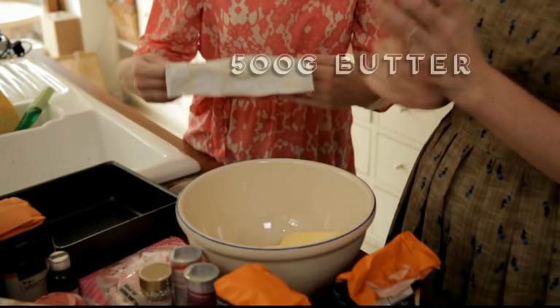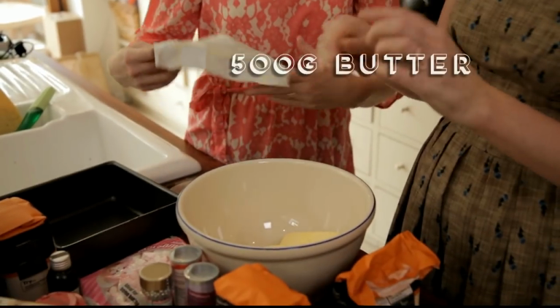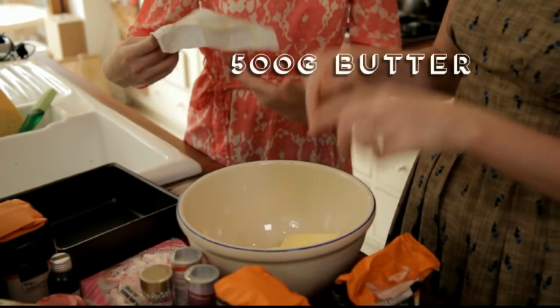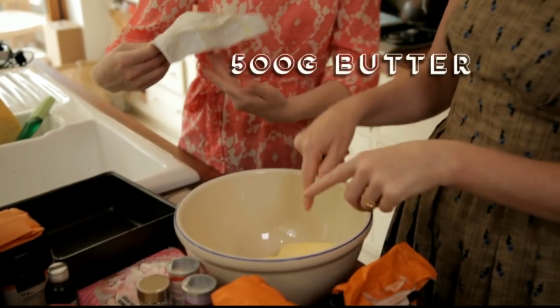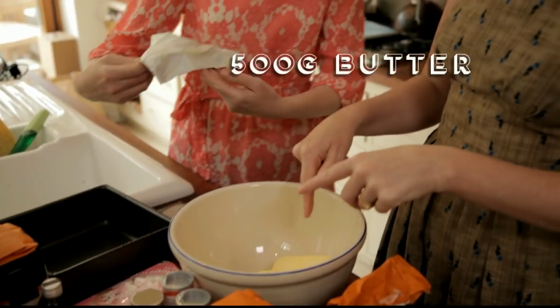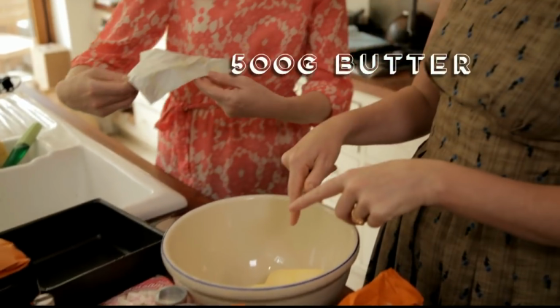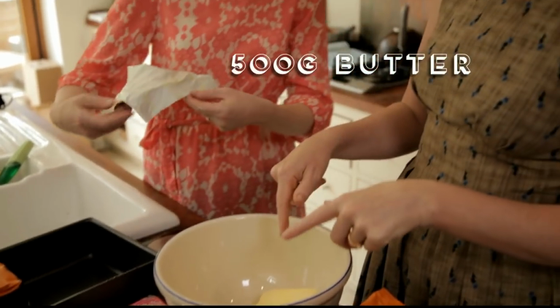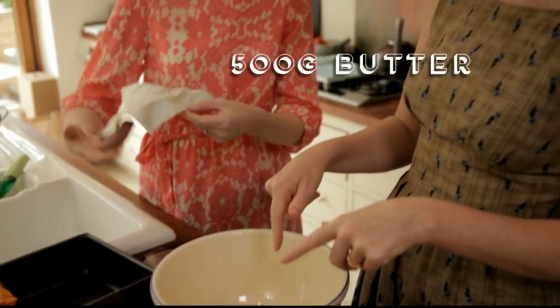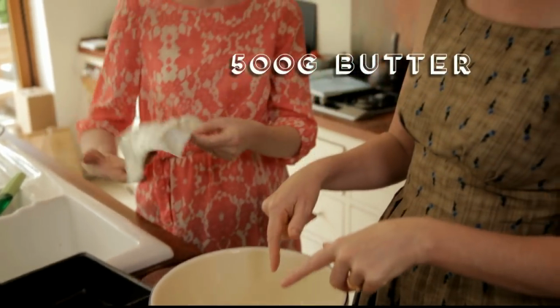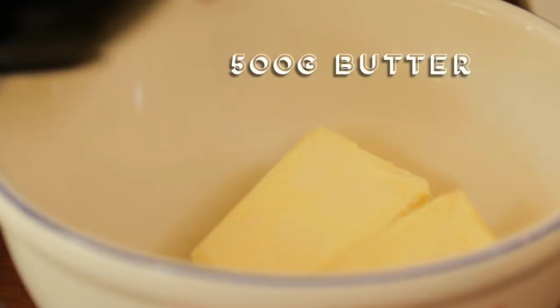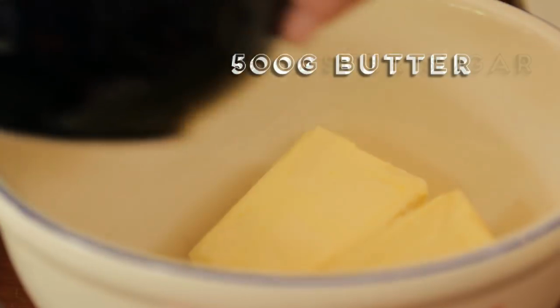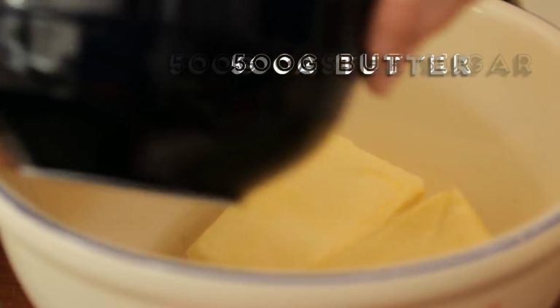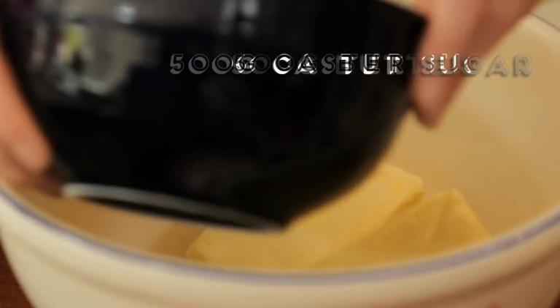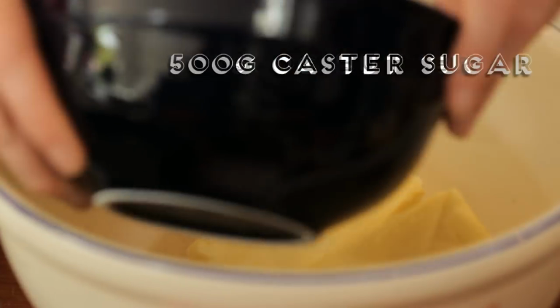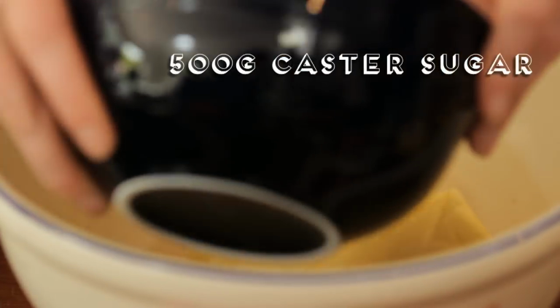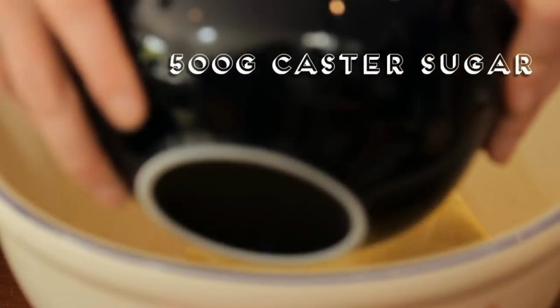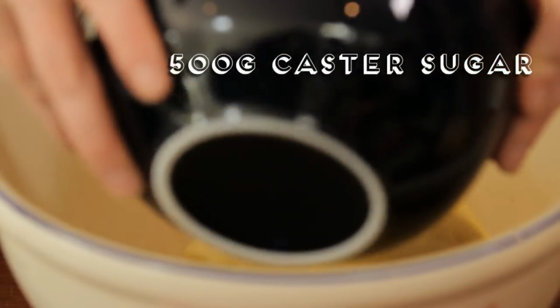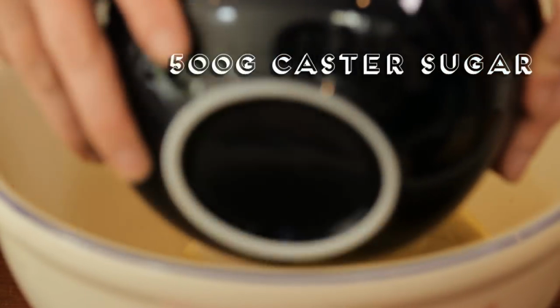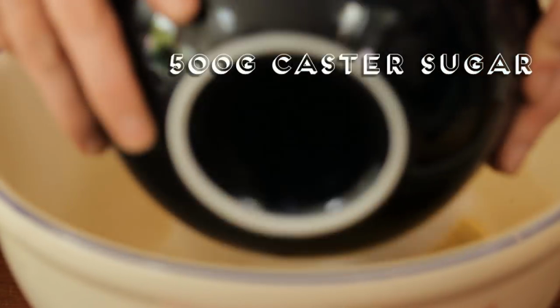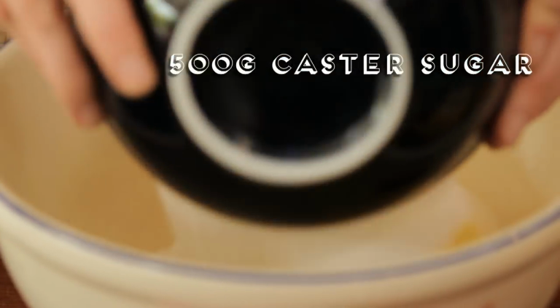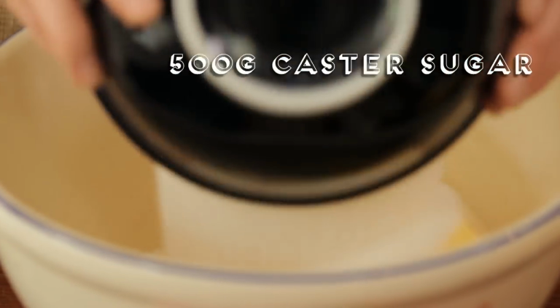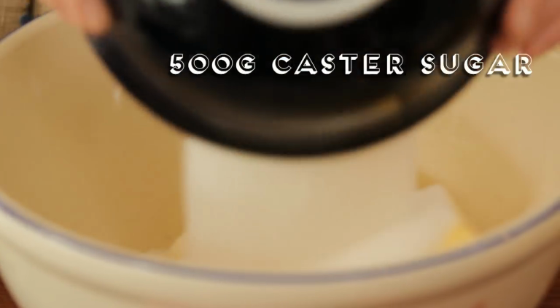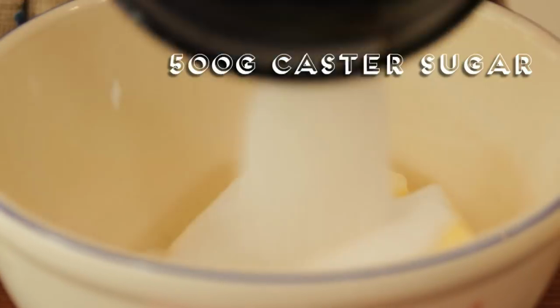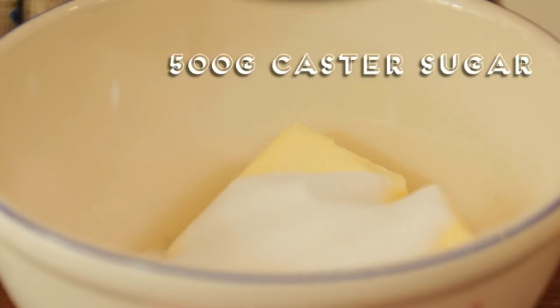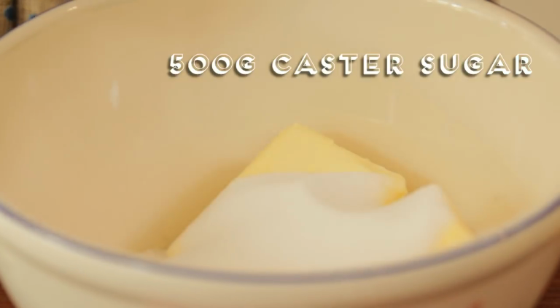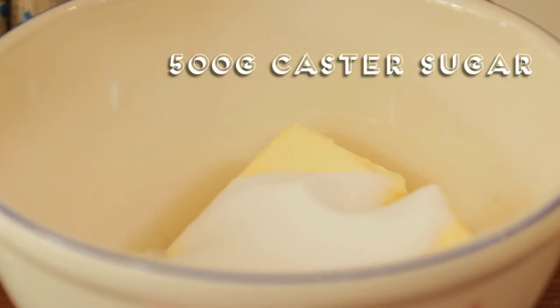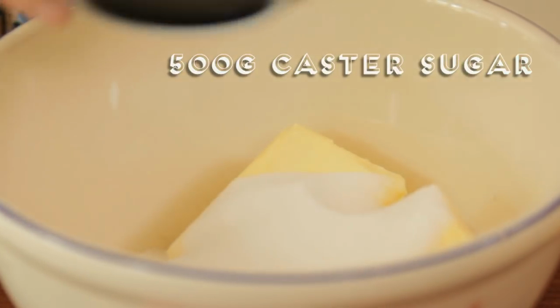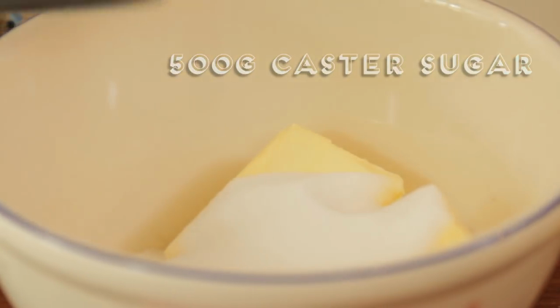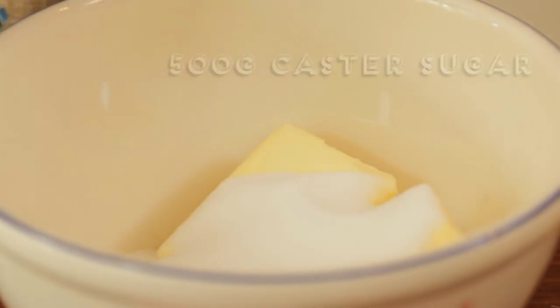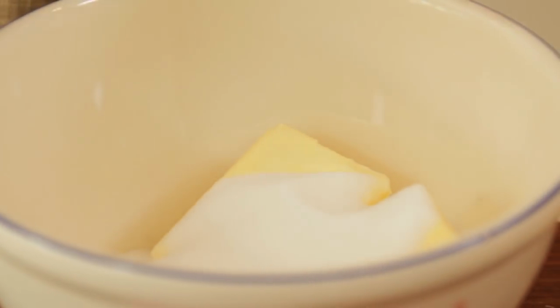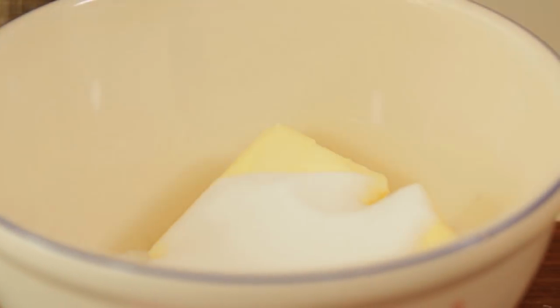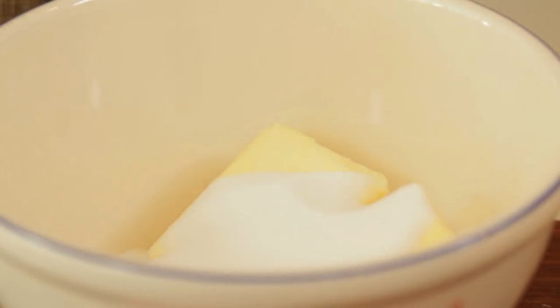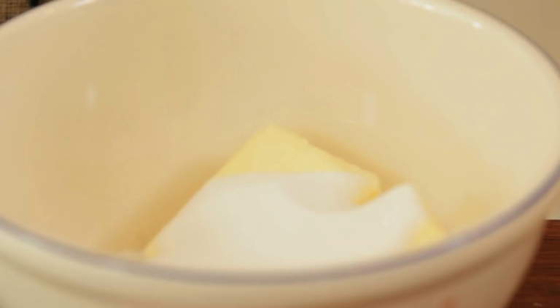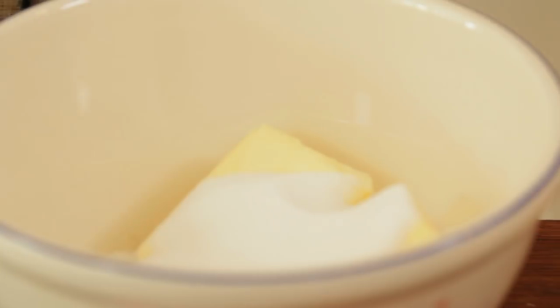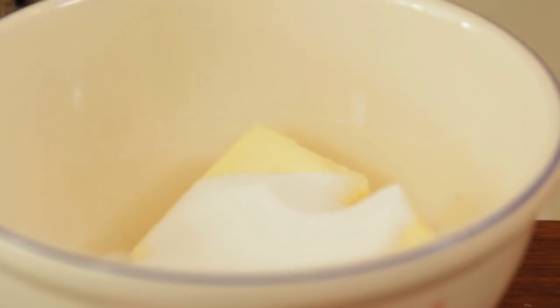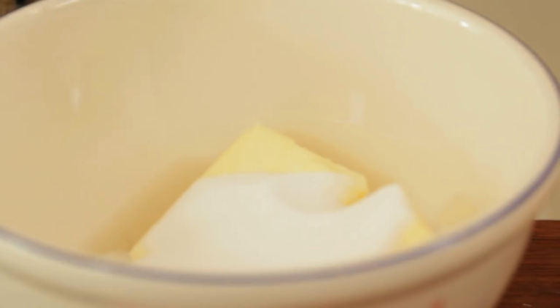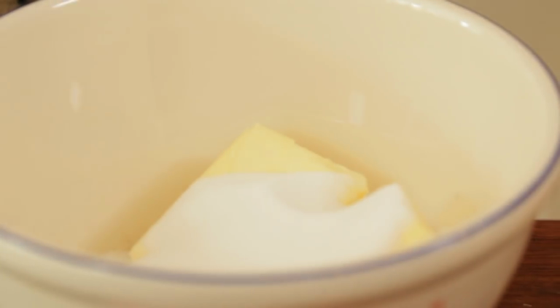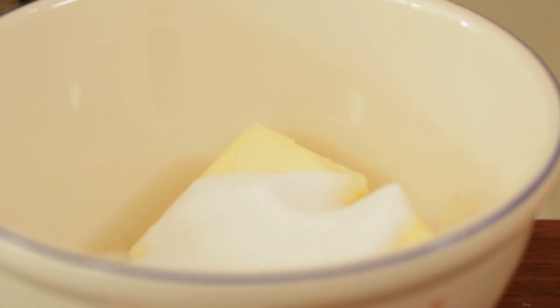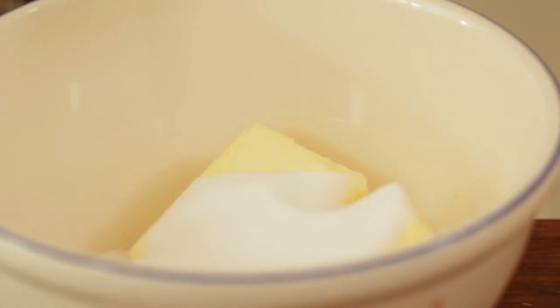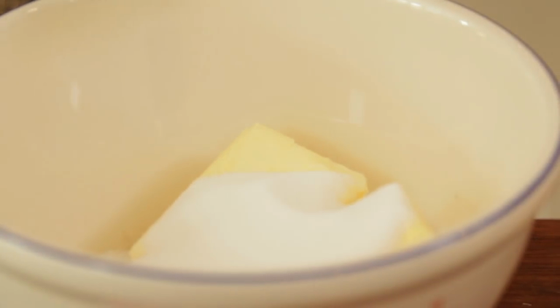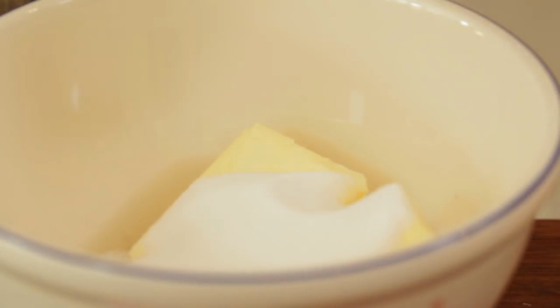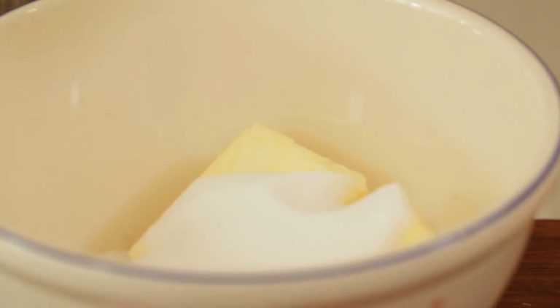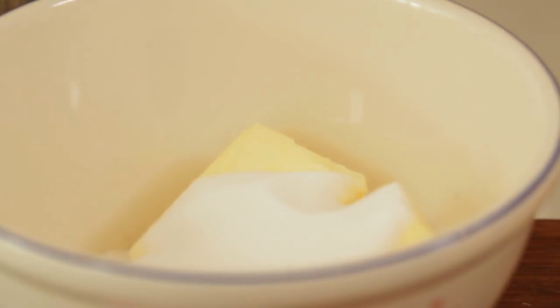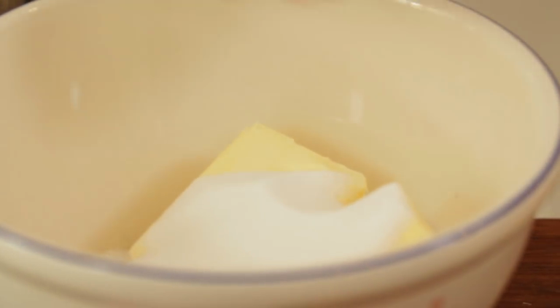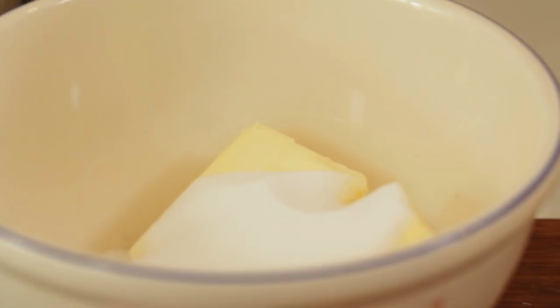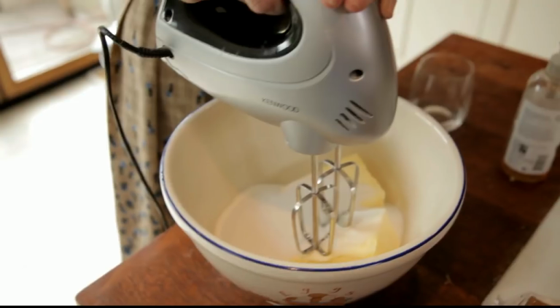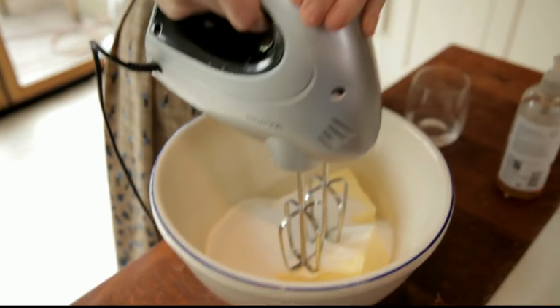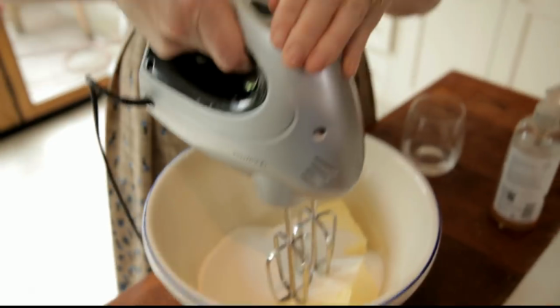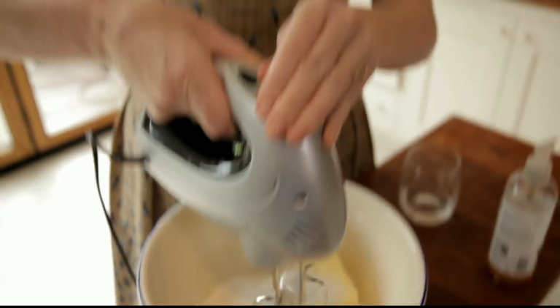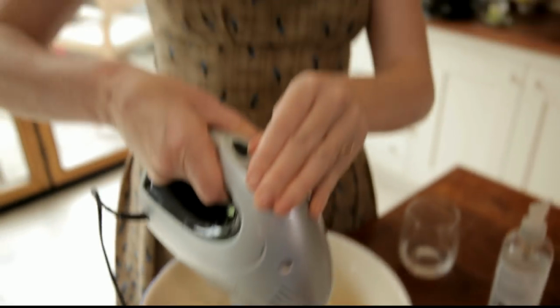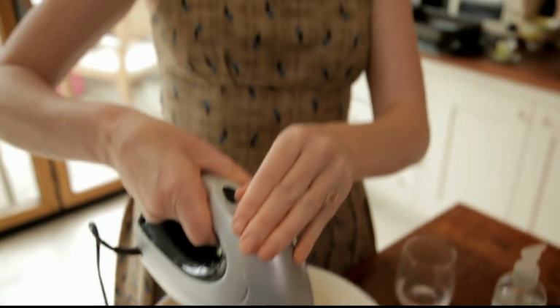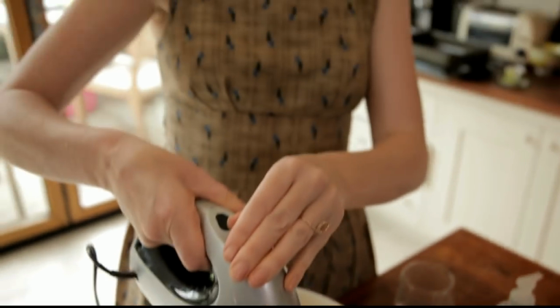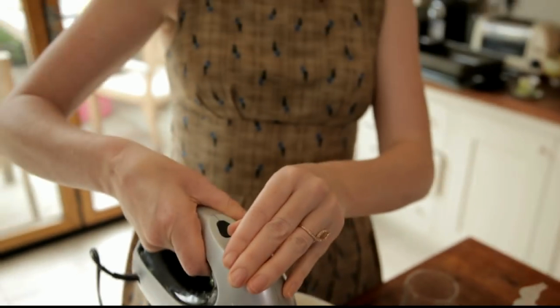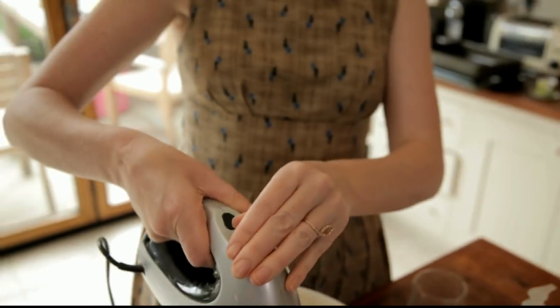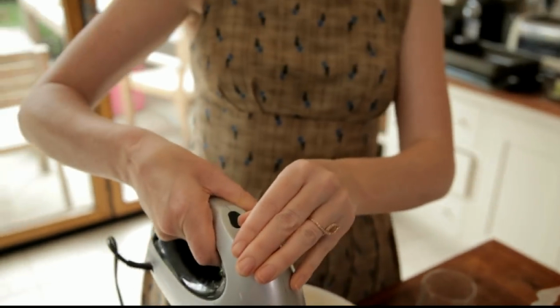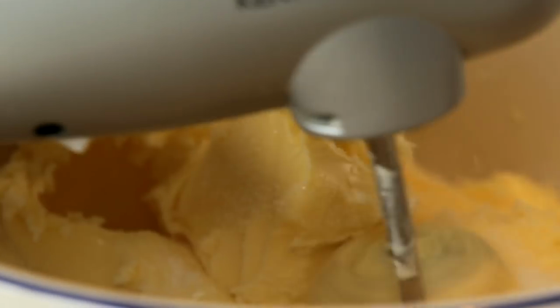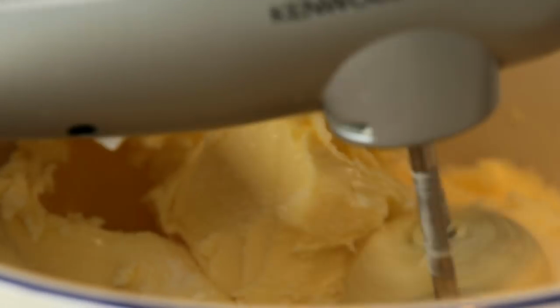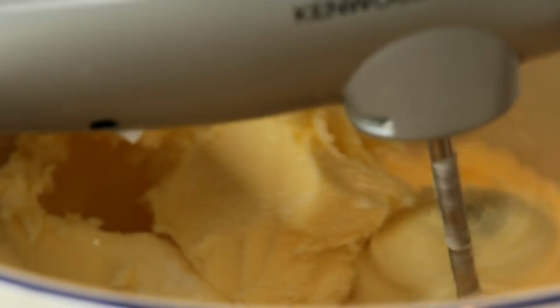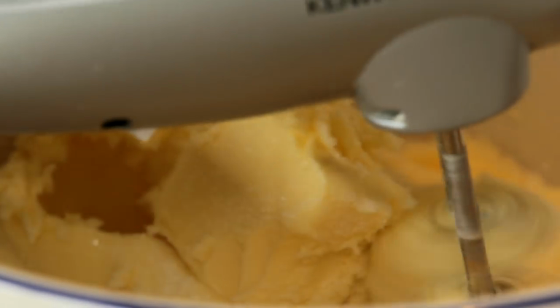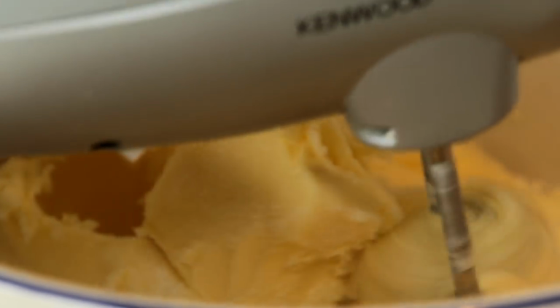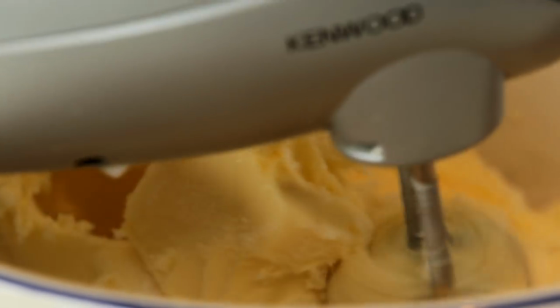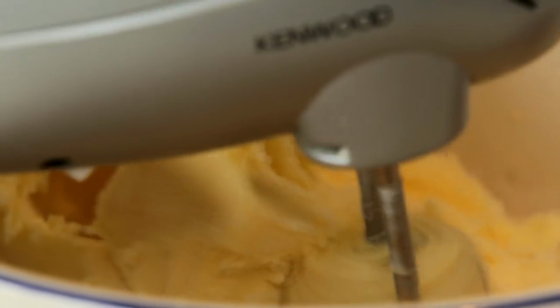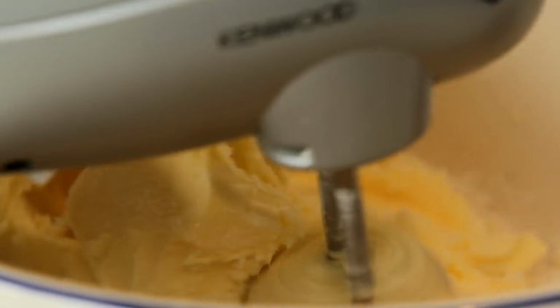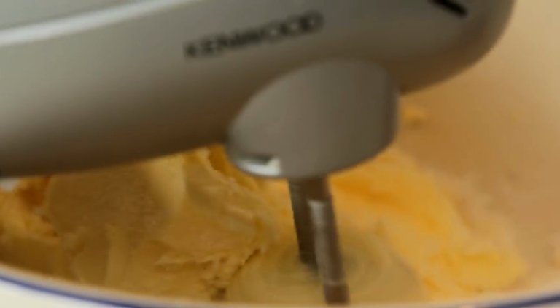So two packs of butter, 500 grams of caster sugar. We need to cream the butter and sugar together. You have to start off slow otherwise it will spin everywhere.